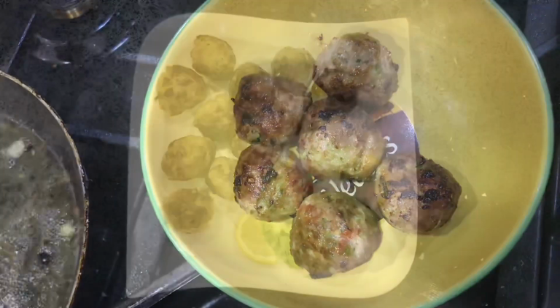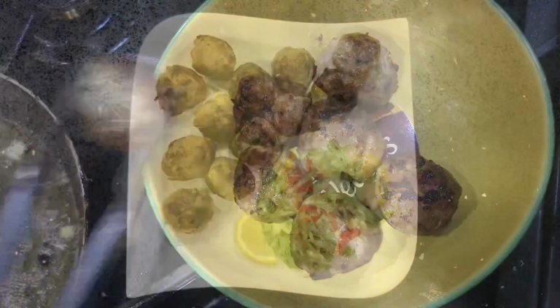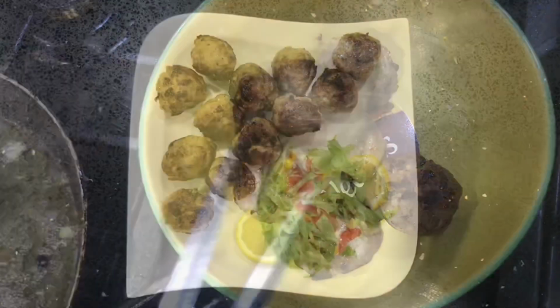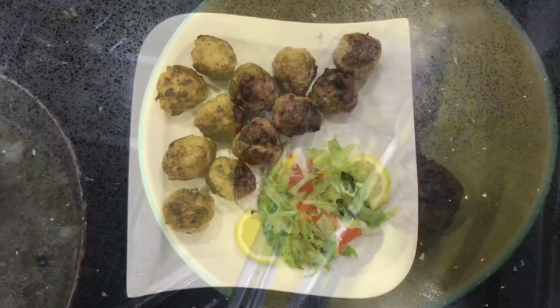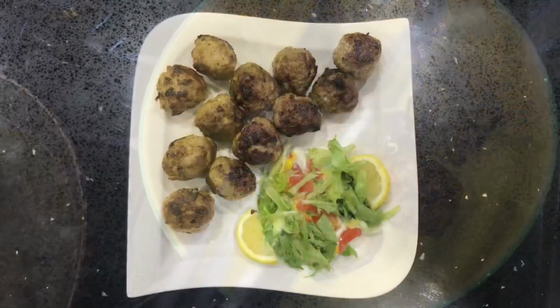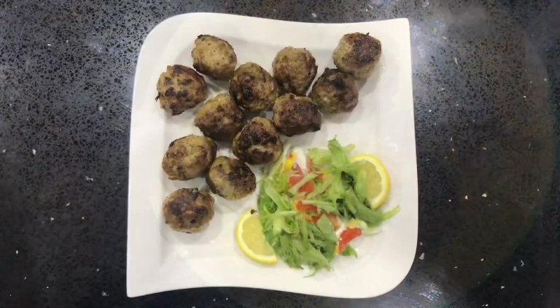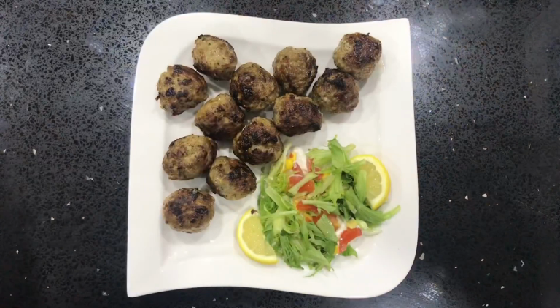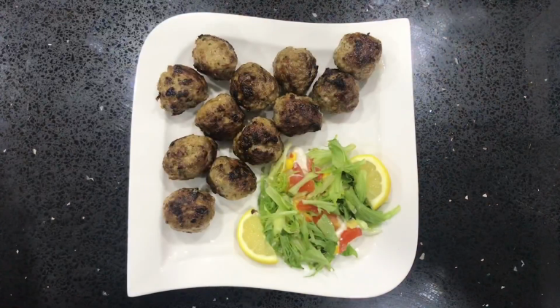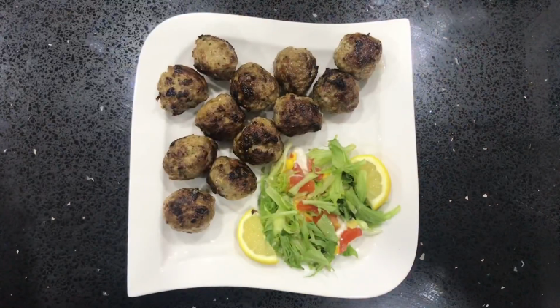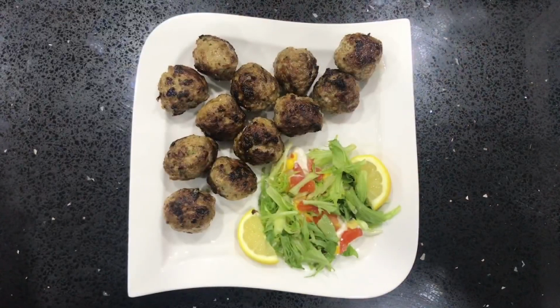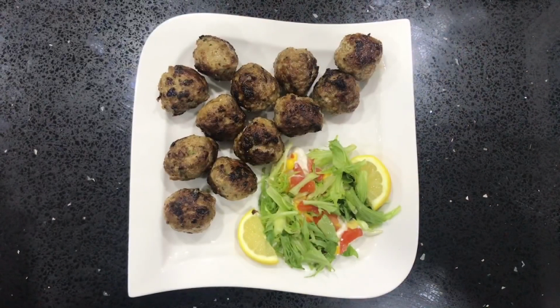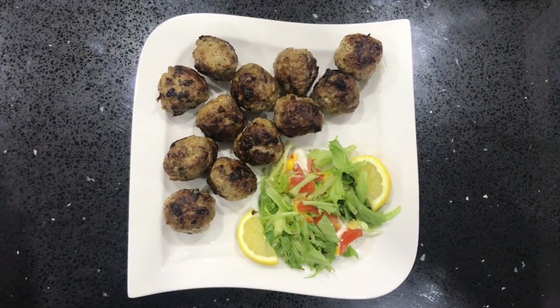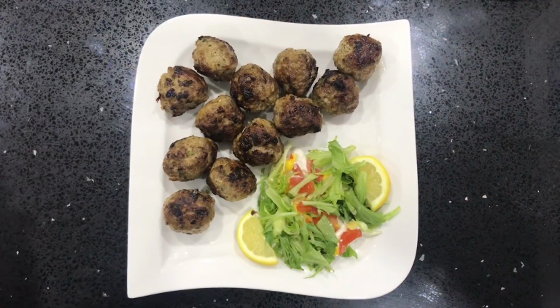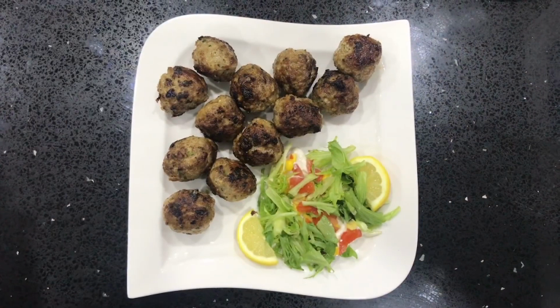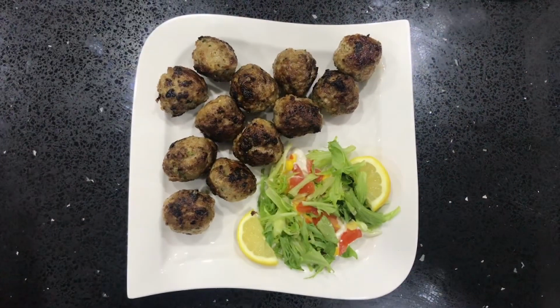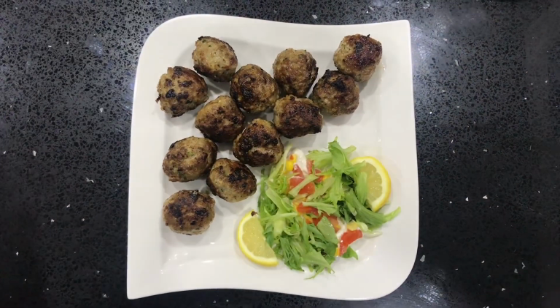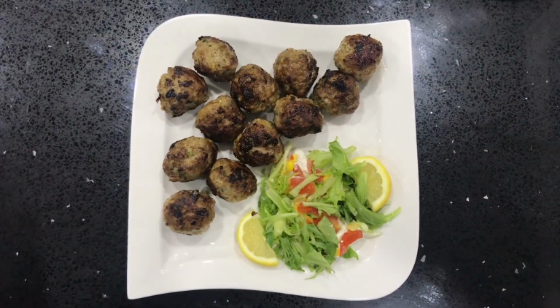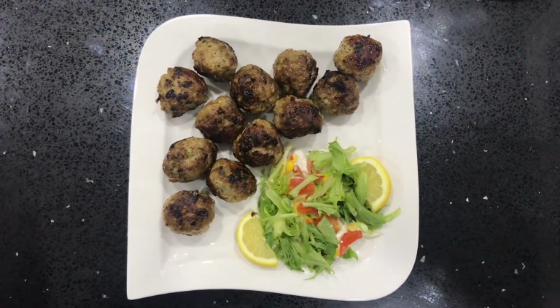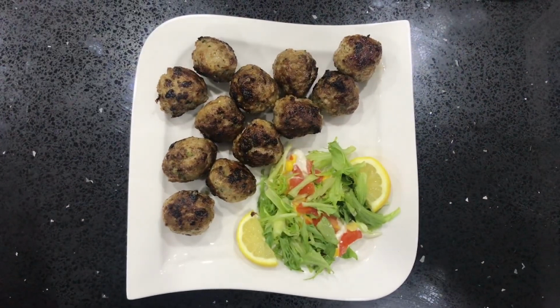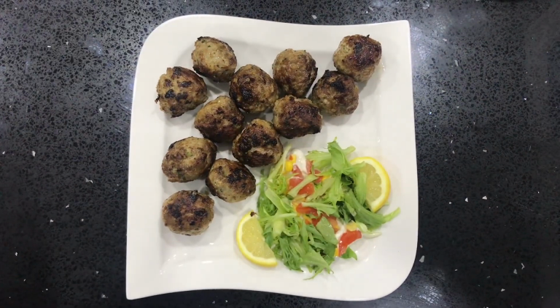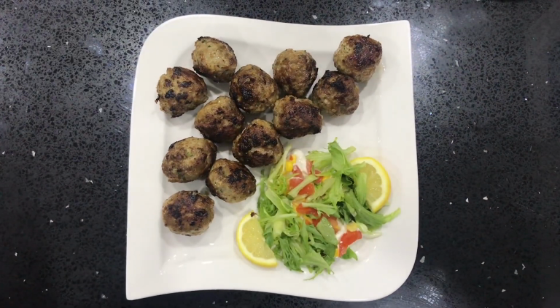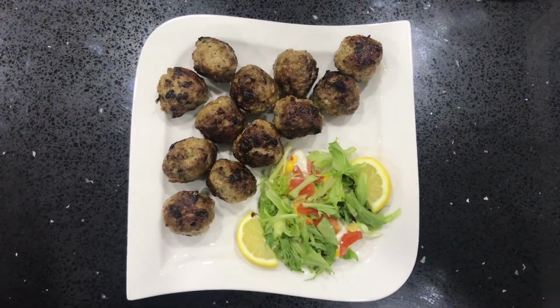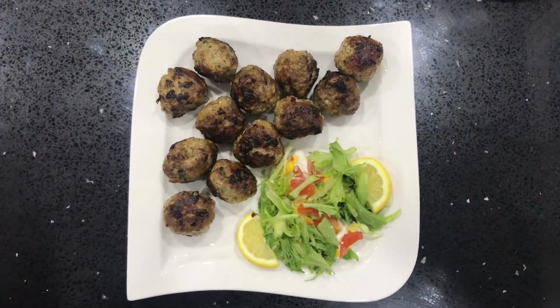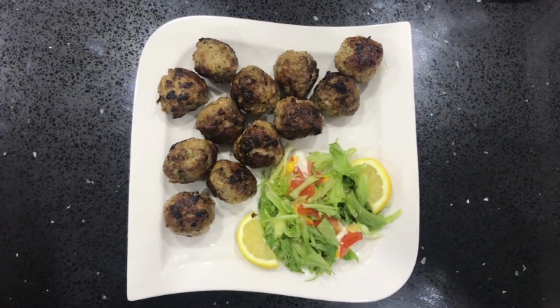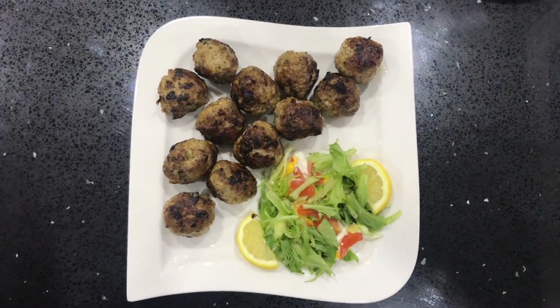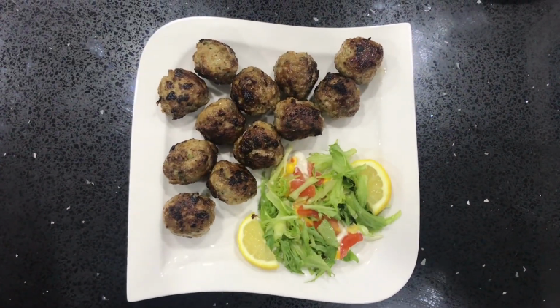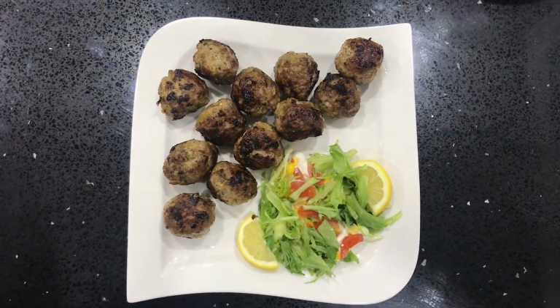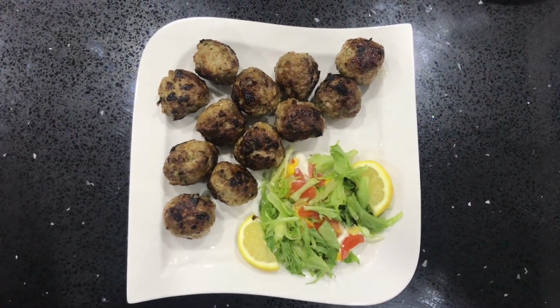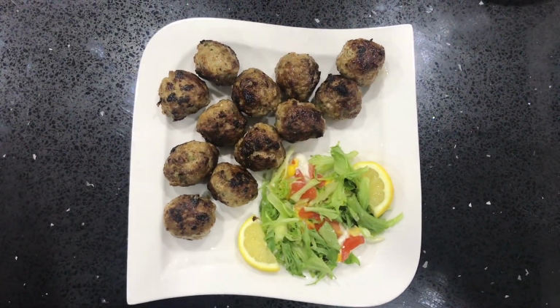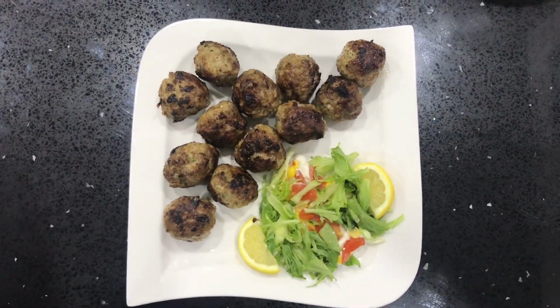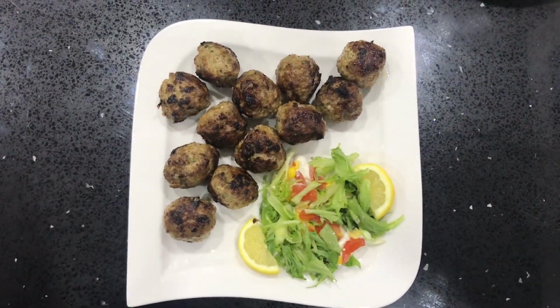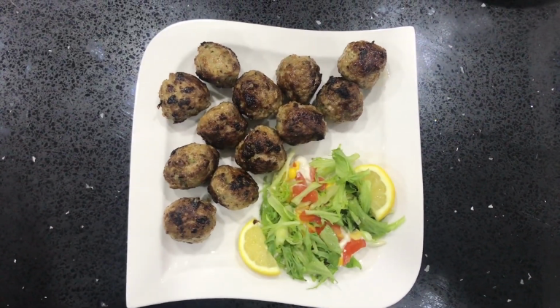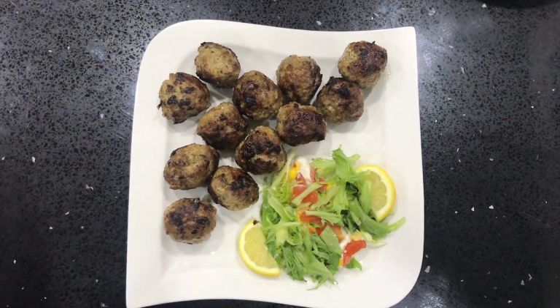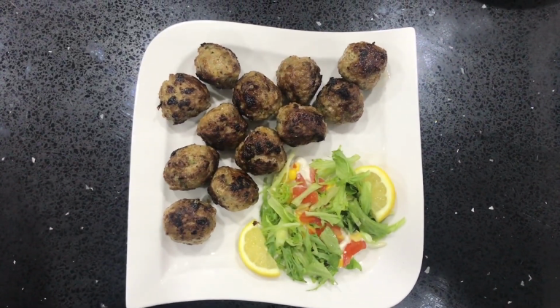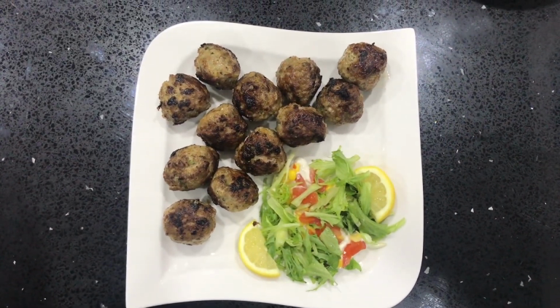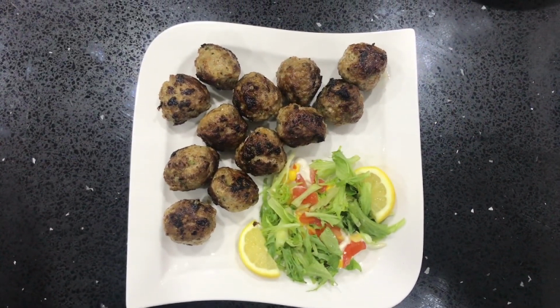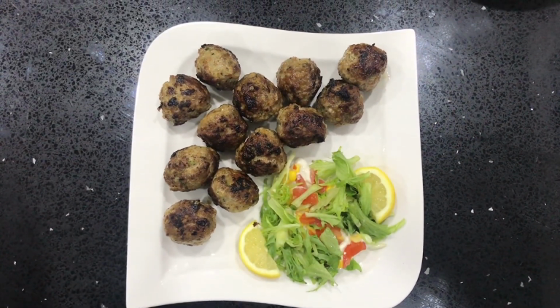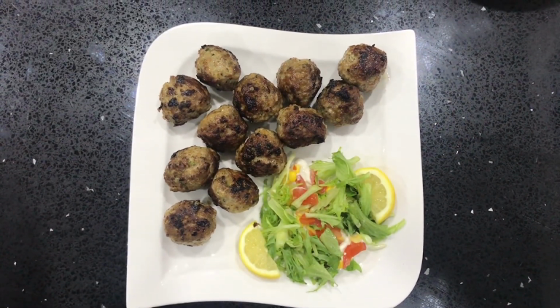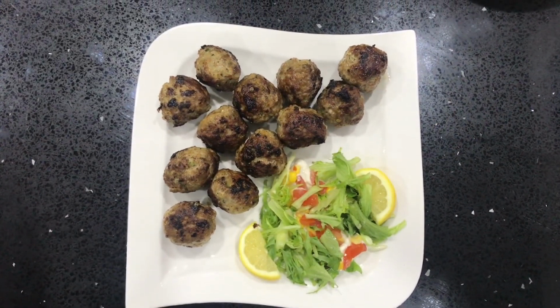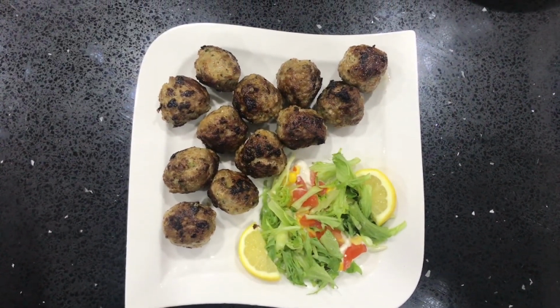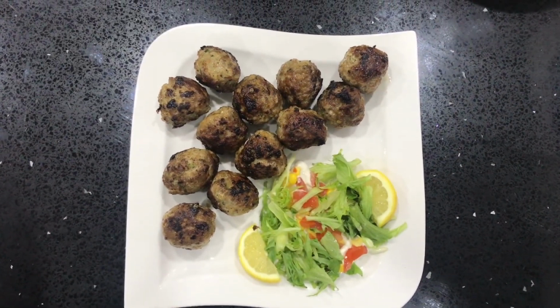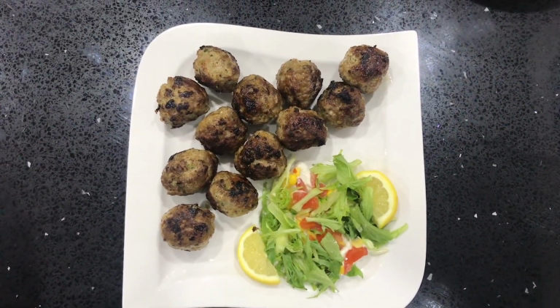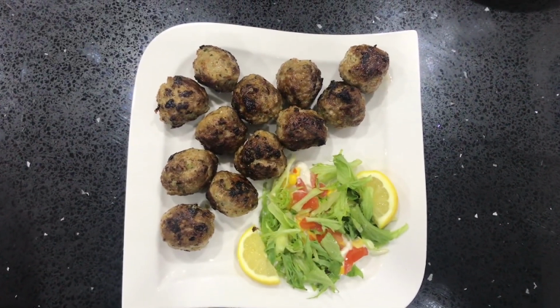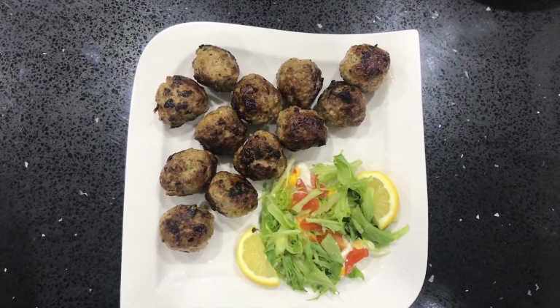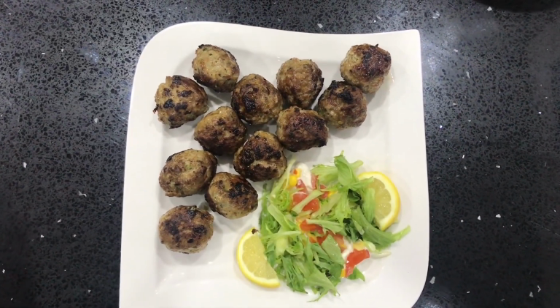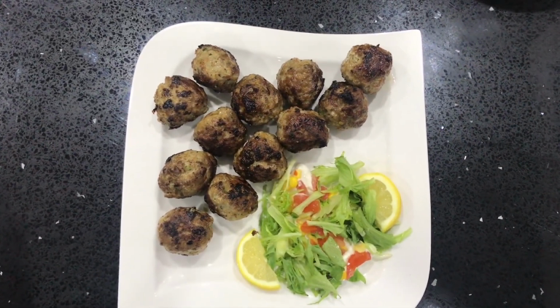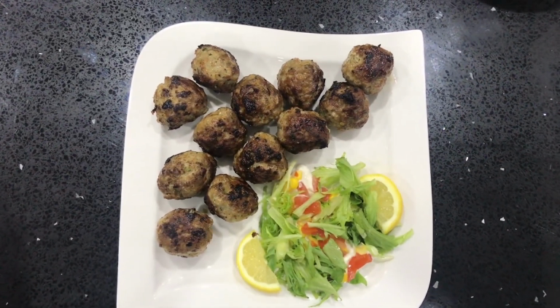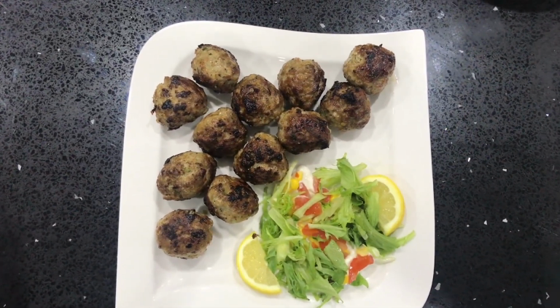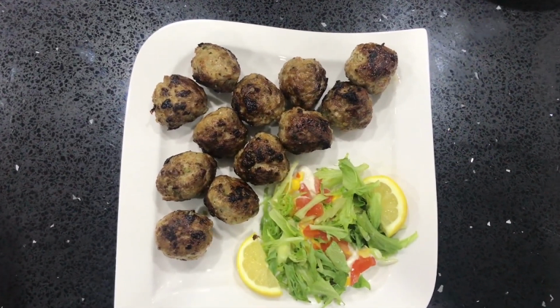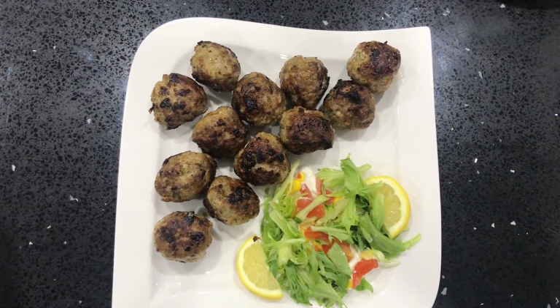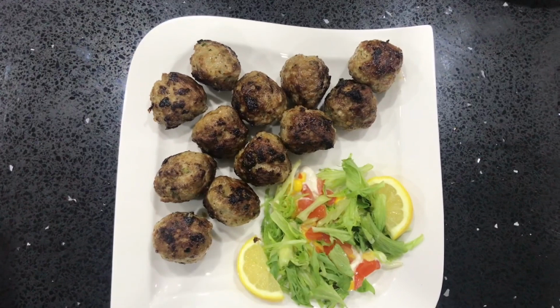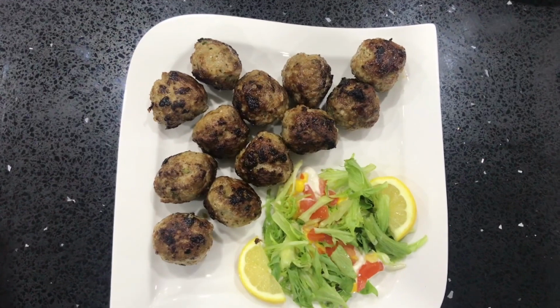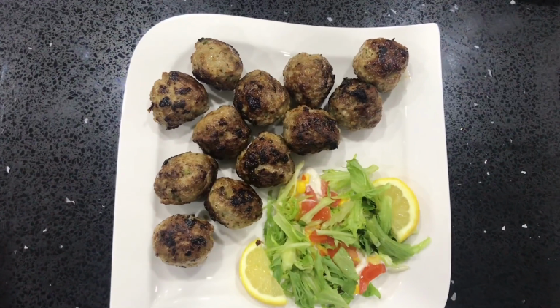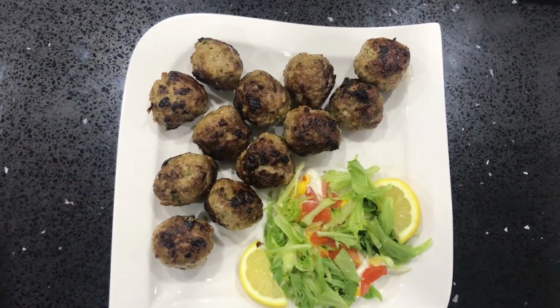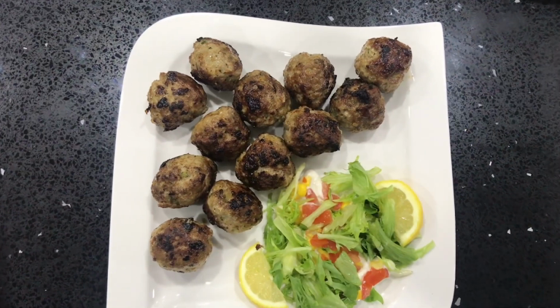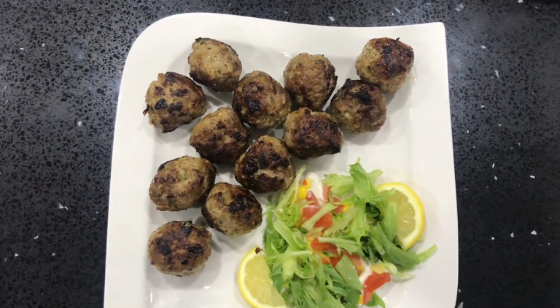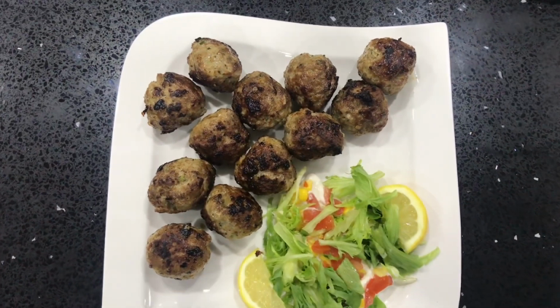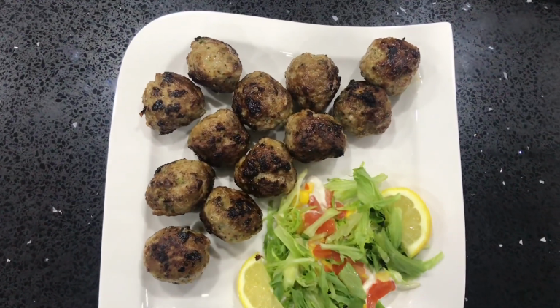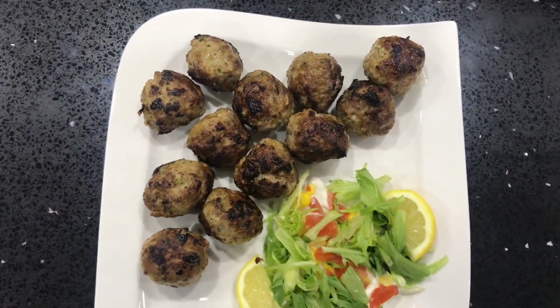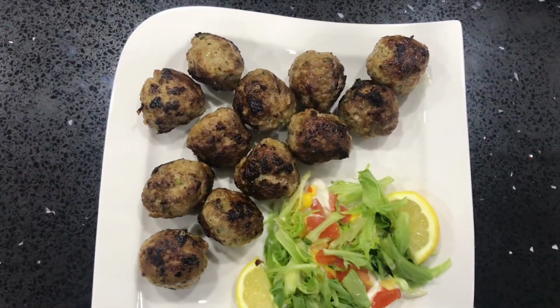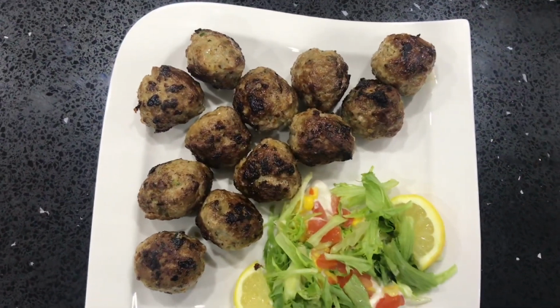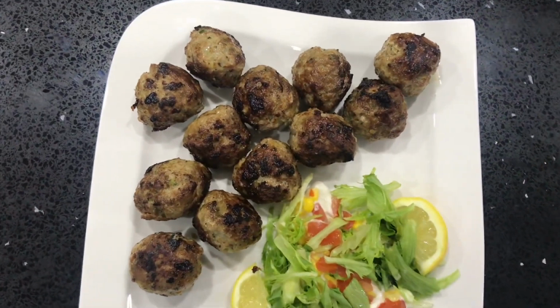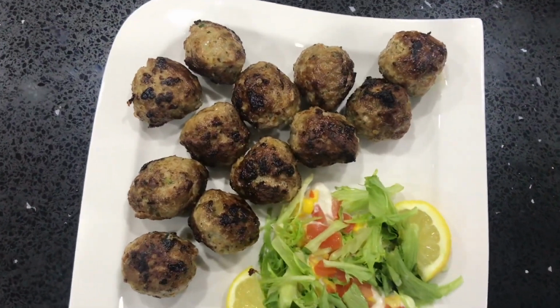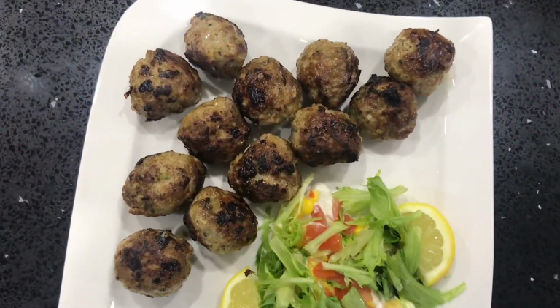There you have it, my amazing Gulati Kebabs. I really hope you do try them because it's definitely a recipe fit for a king.